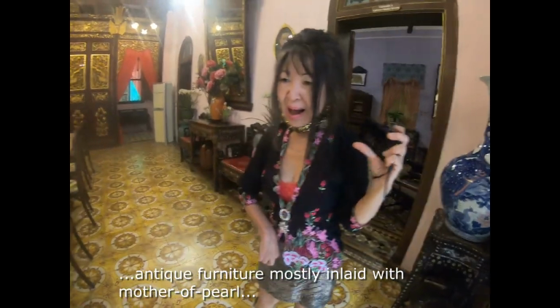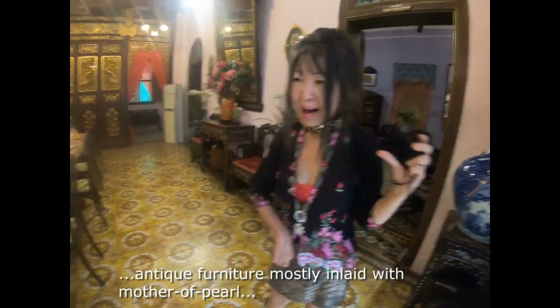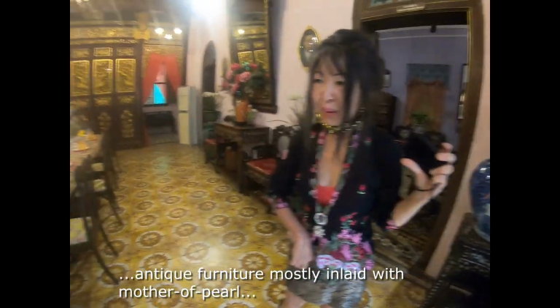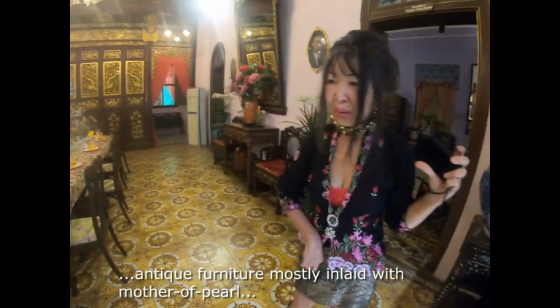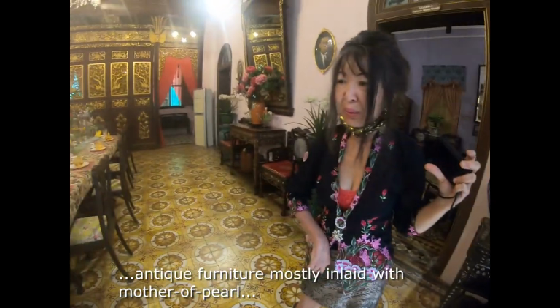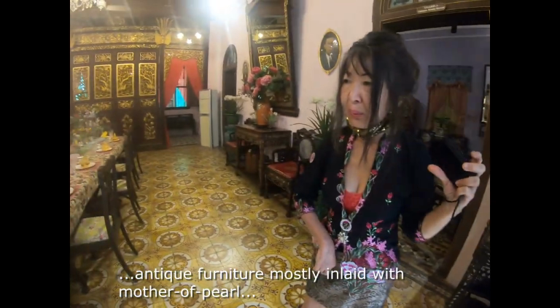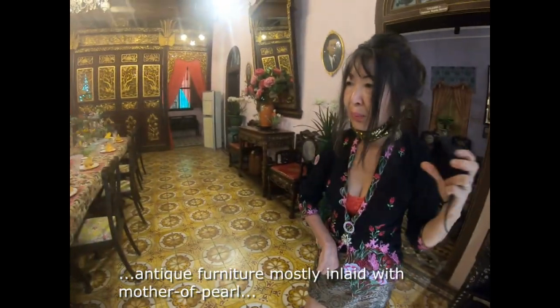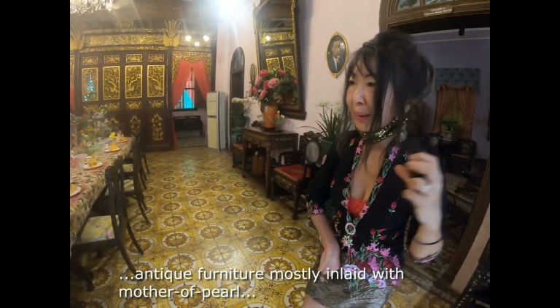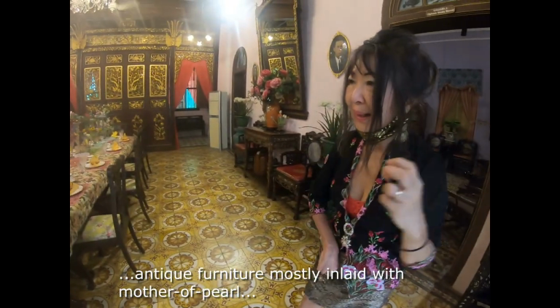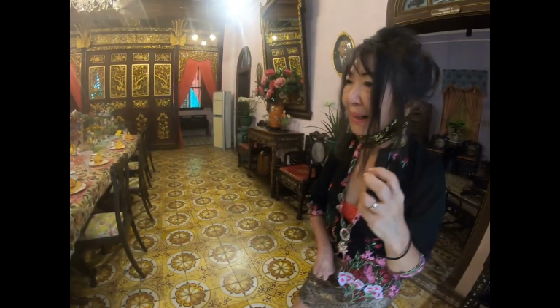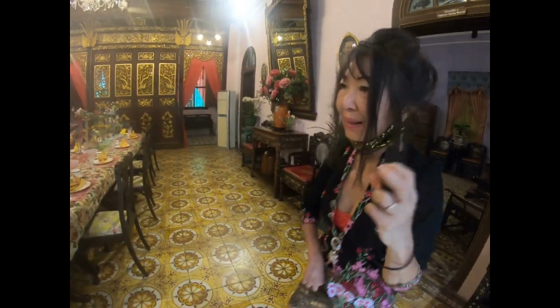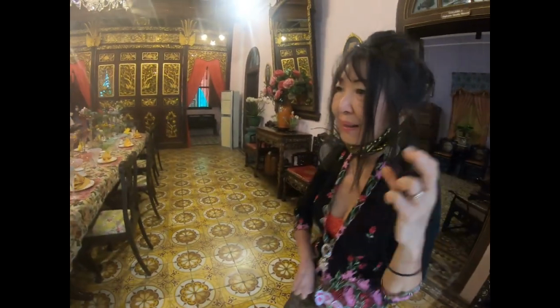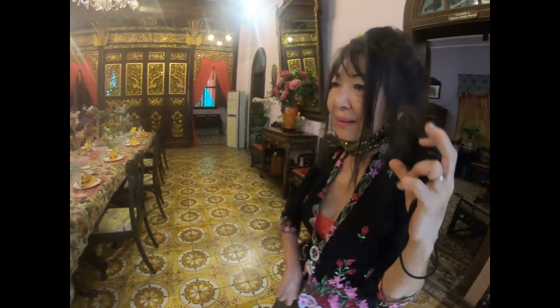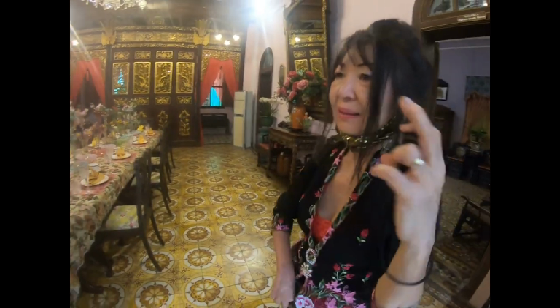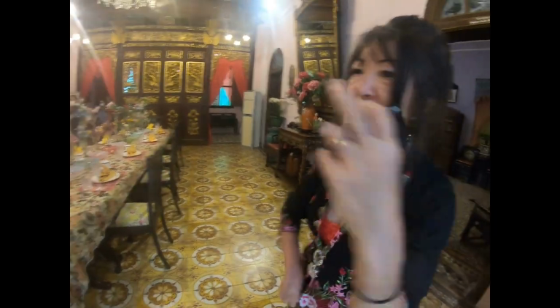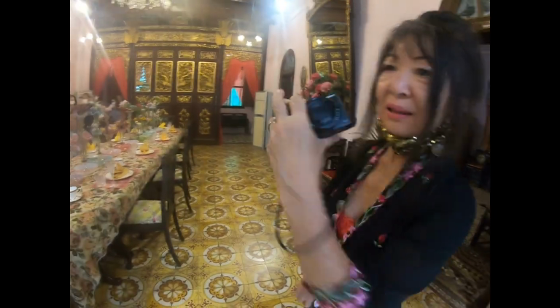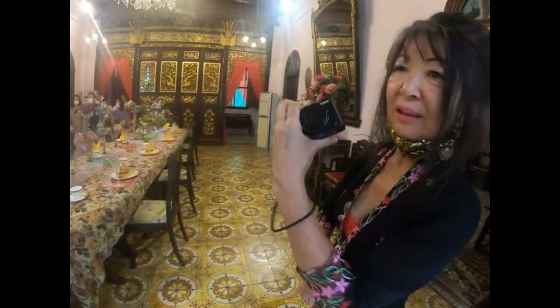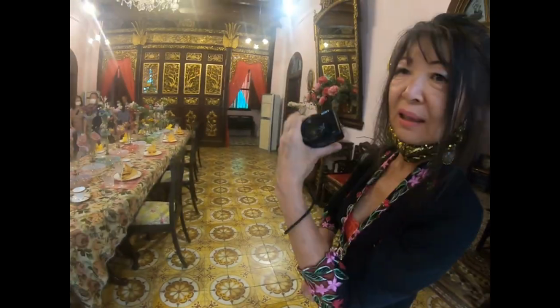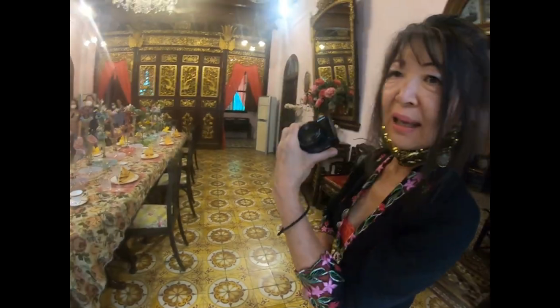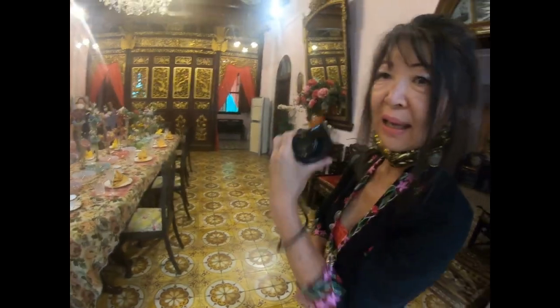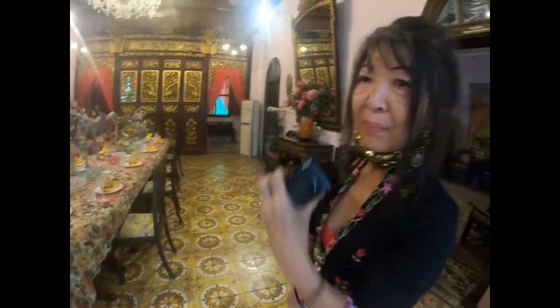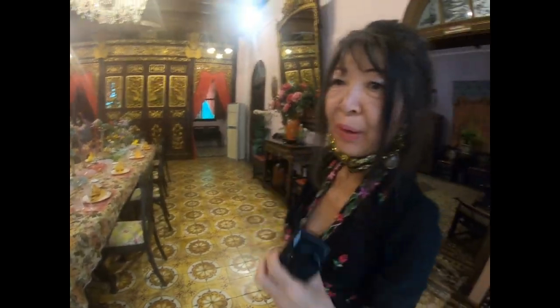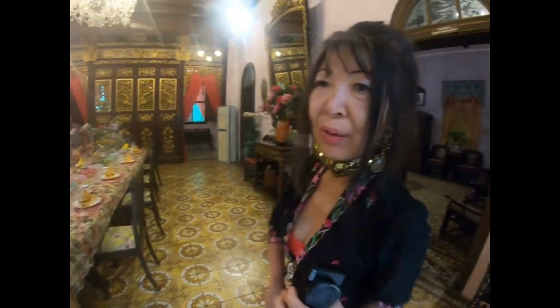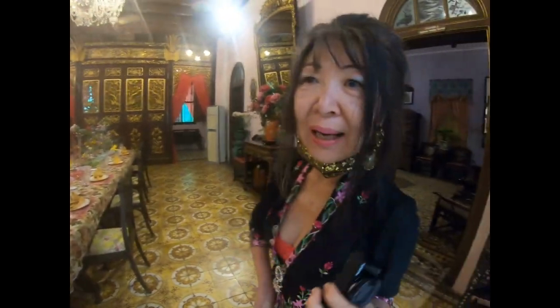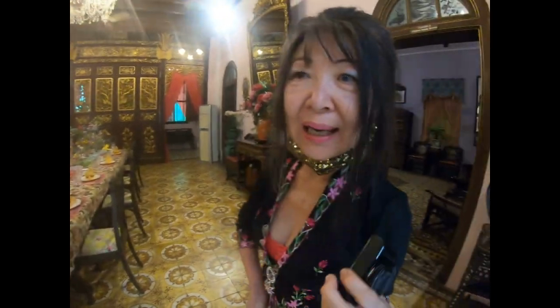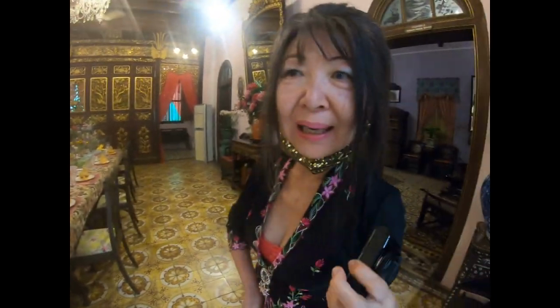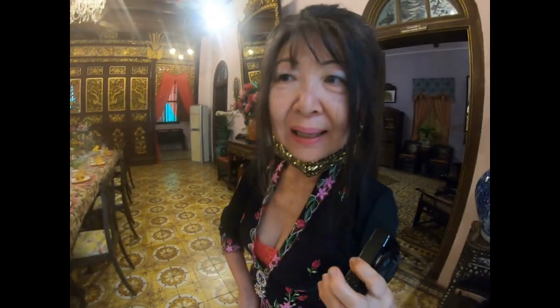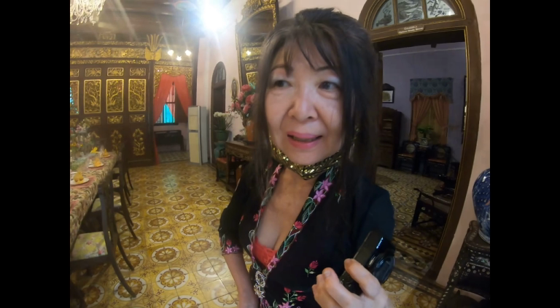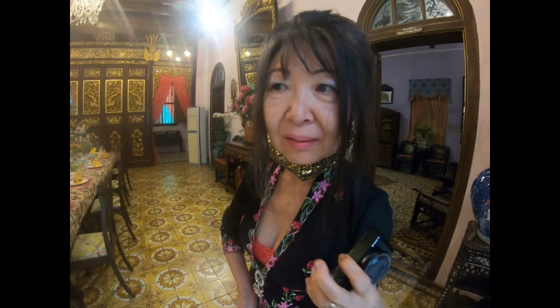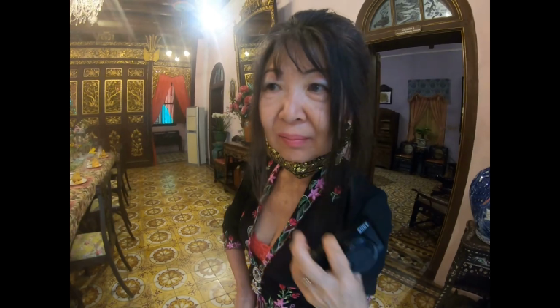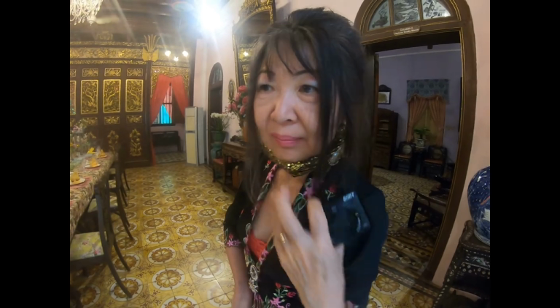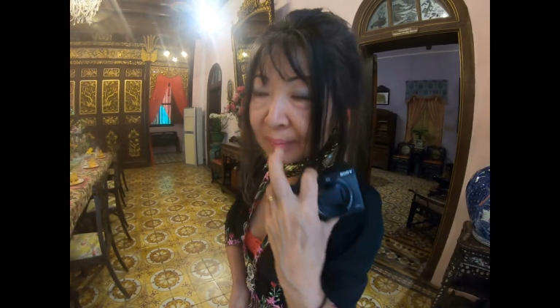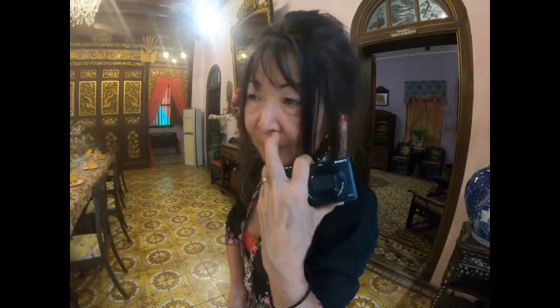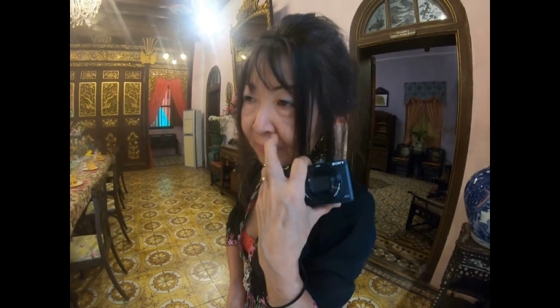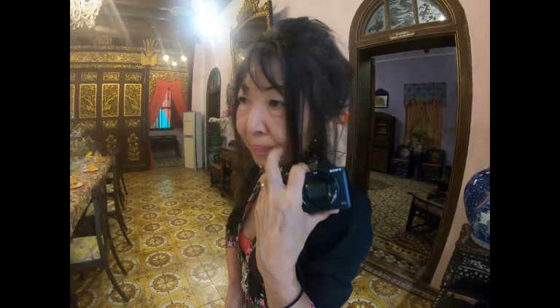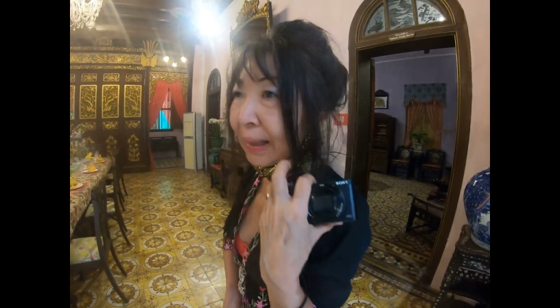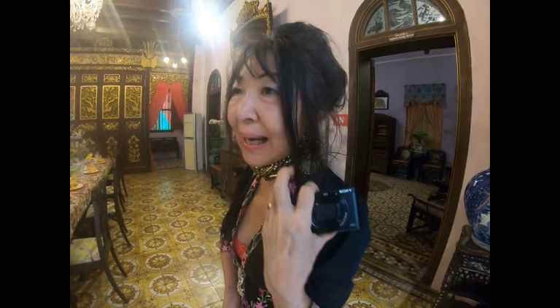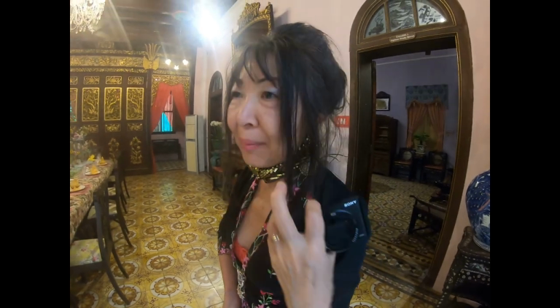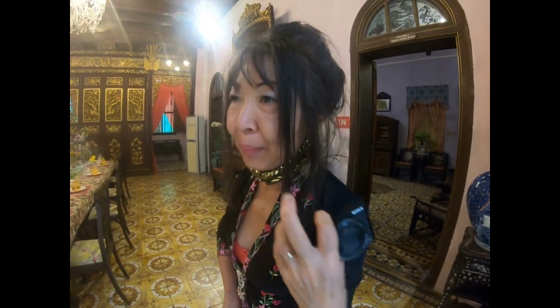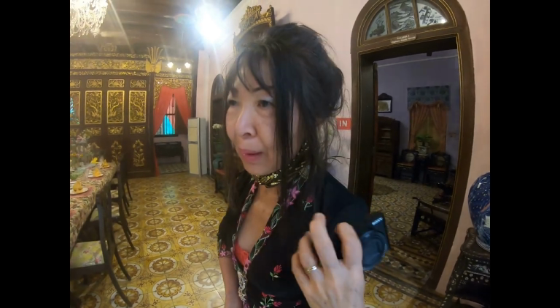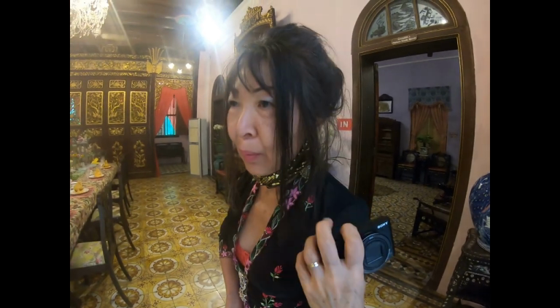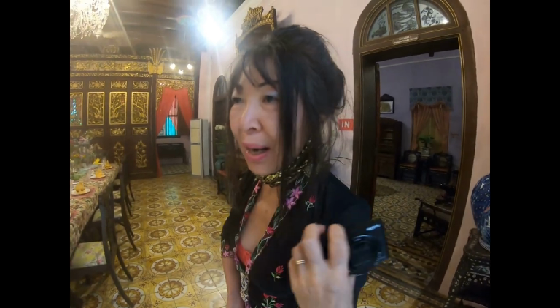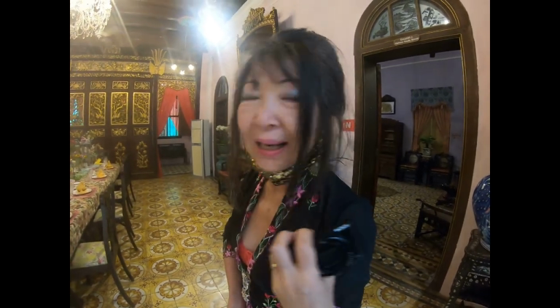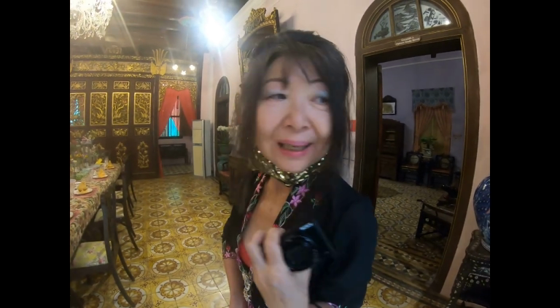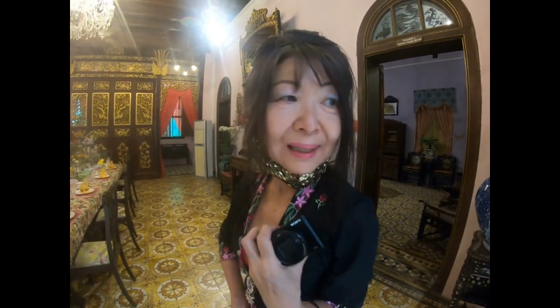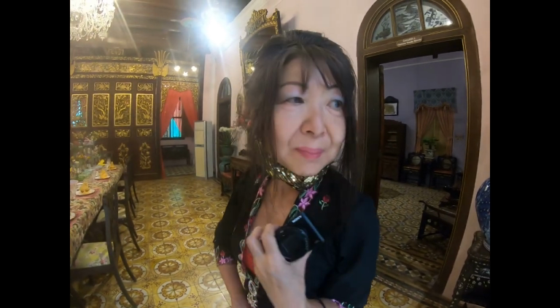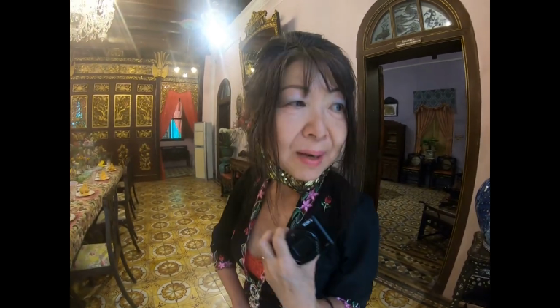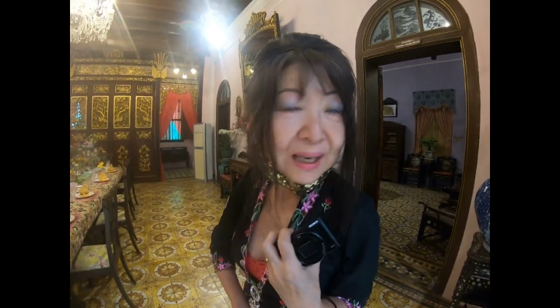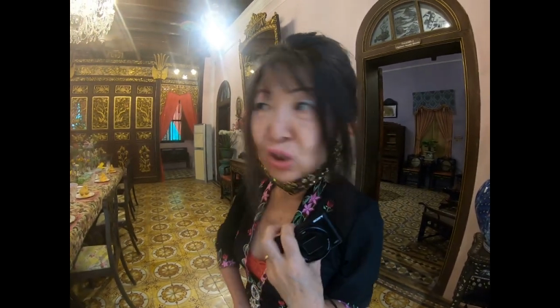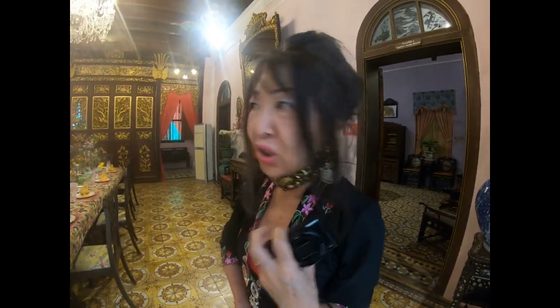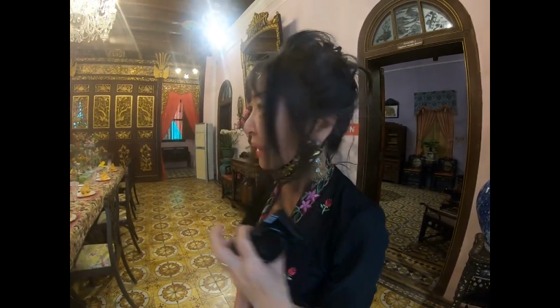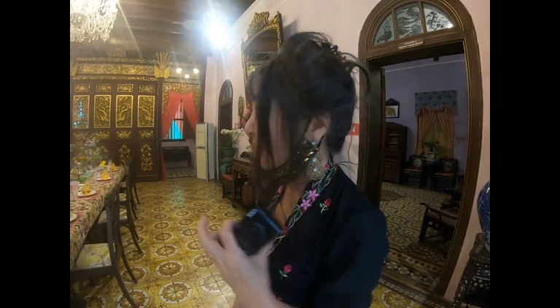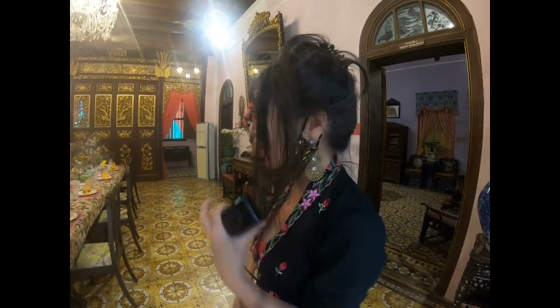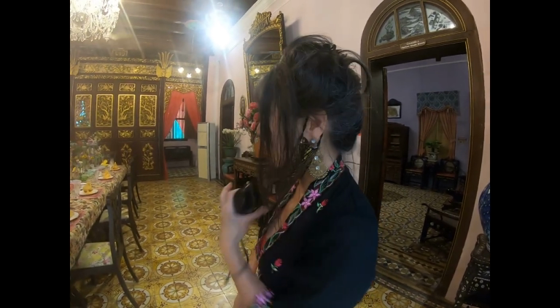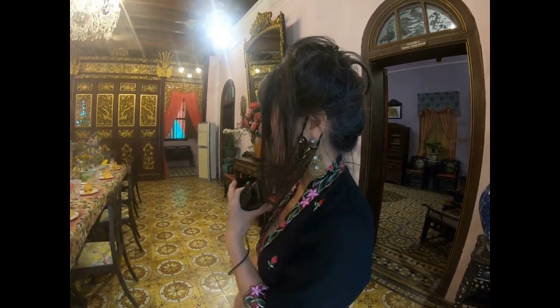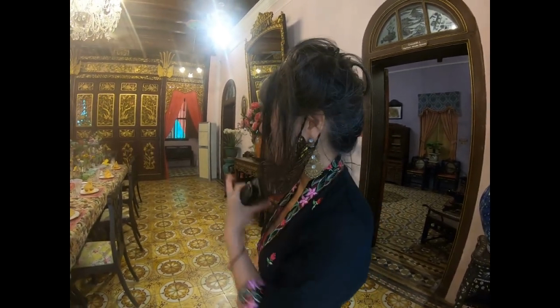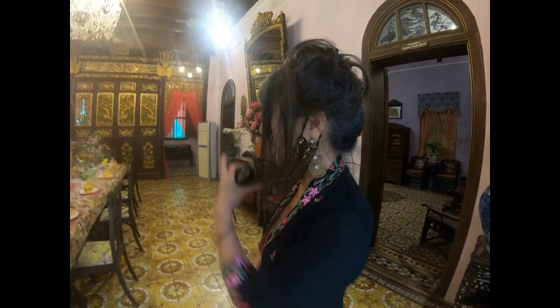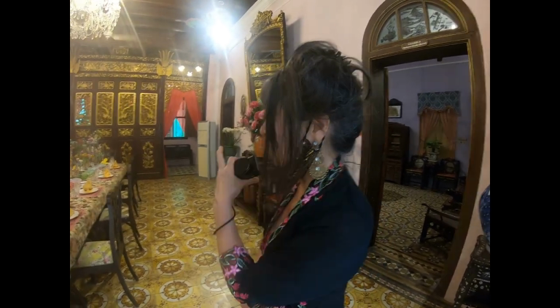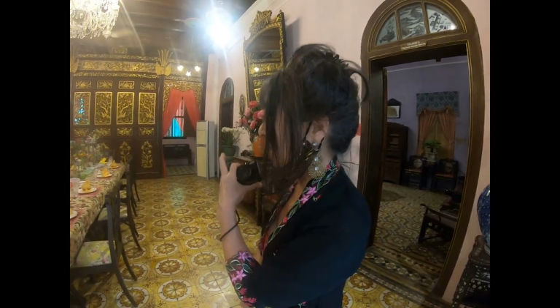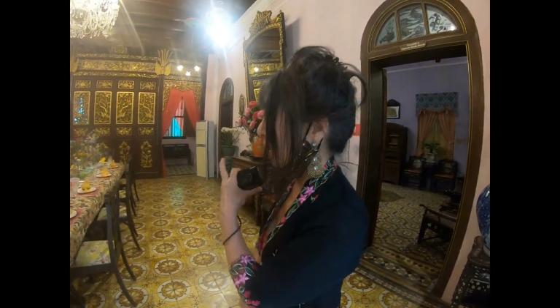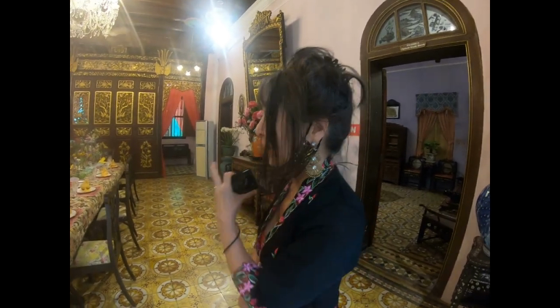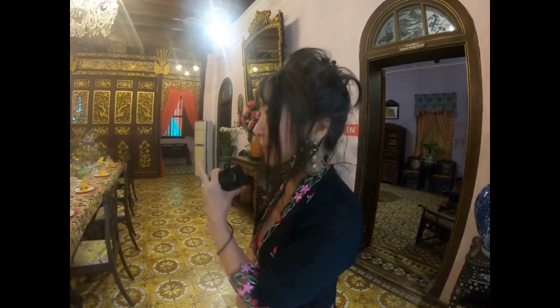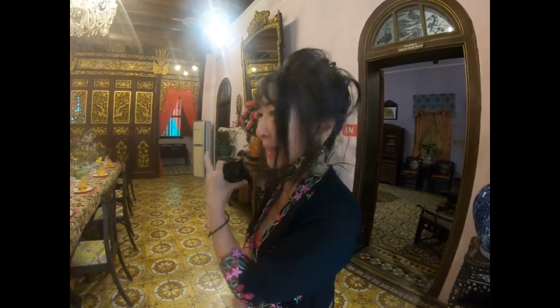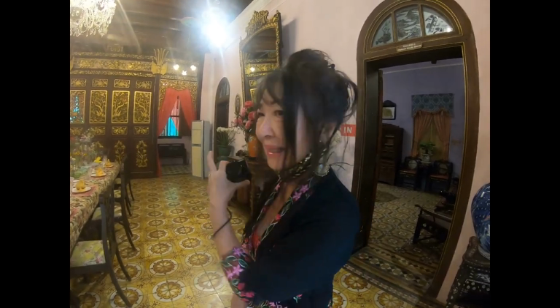Shall we go upstairs? We are in the Penang Peranakan Mansion. So we're going to go upstairs.